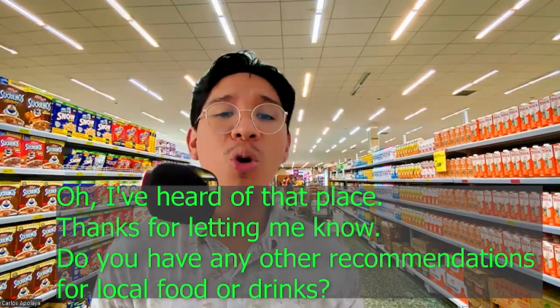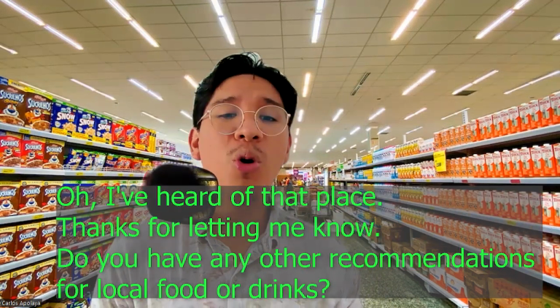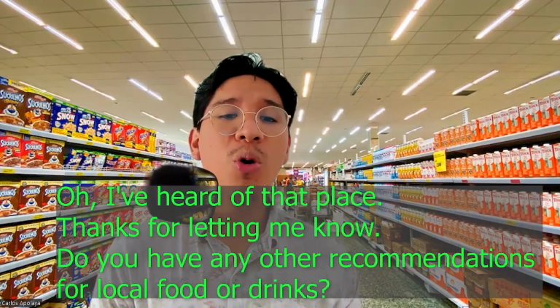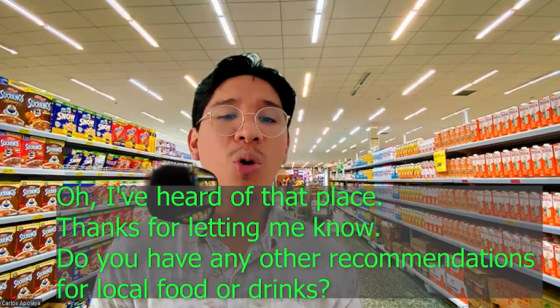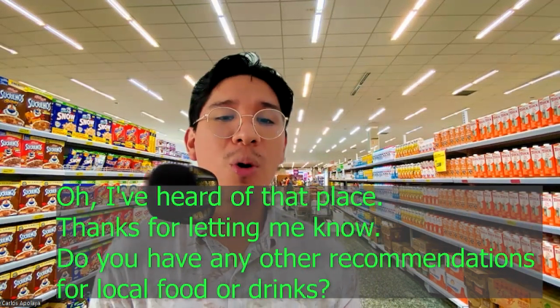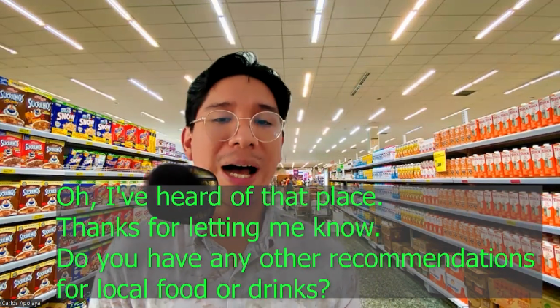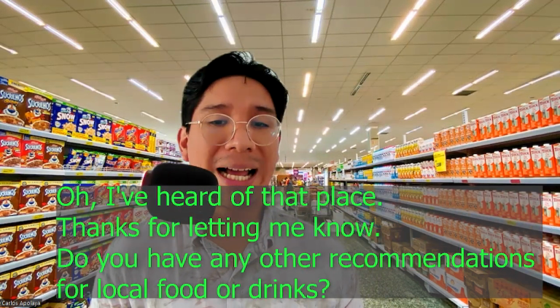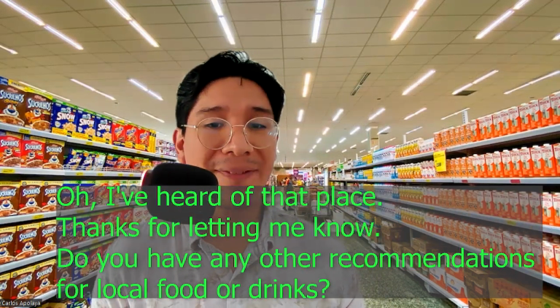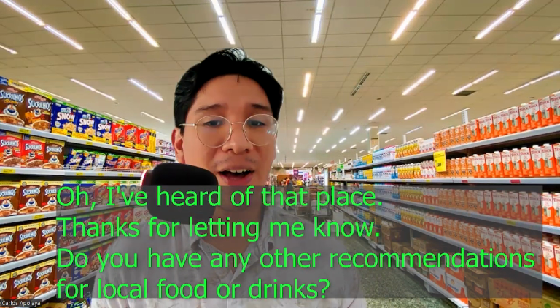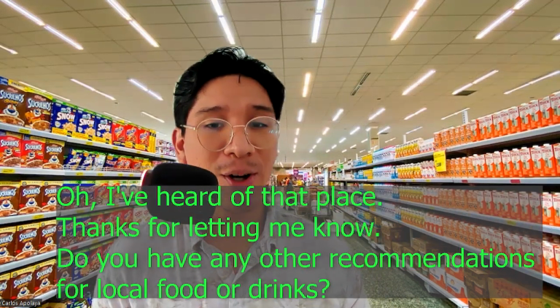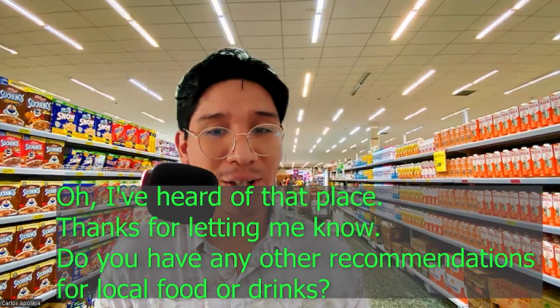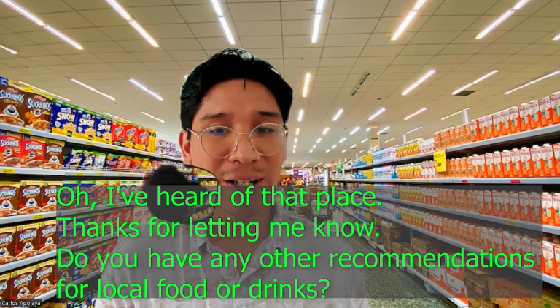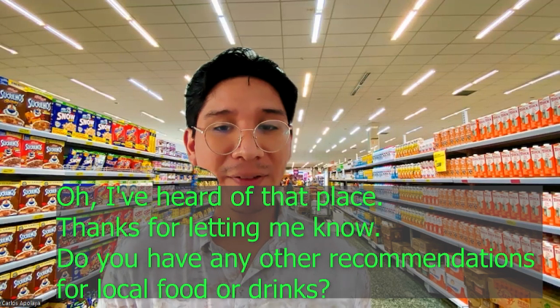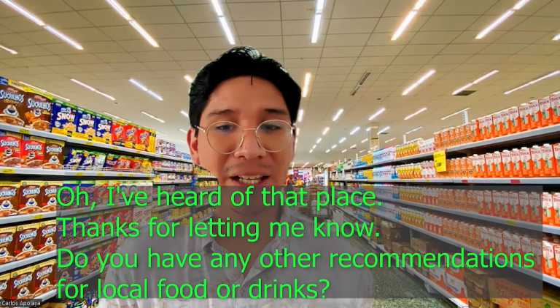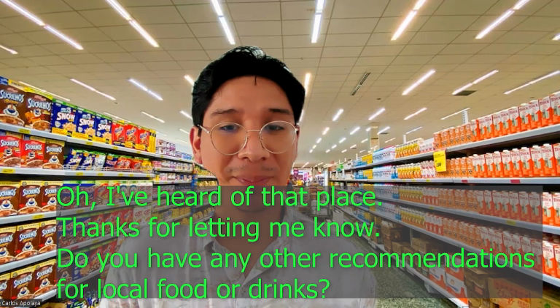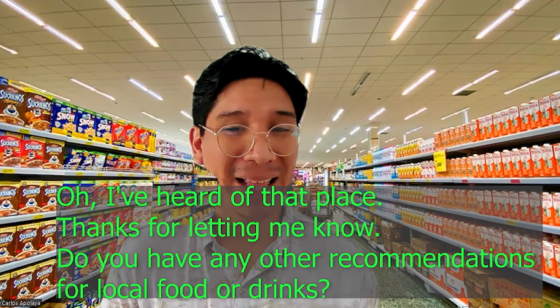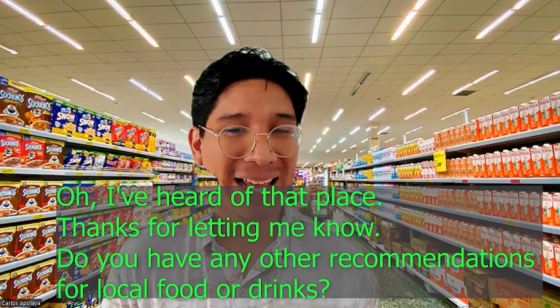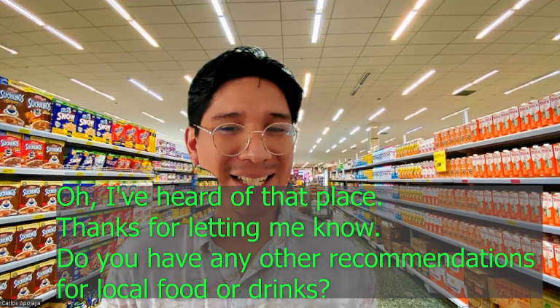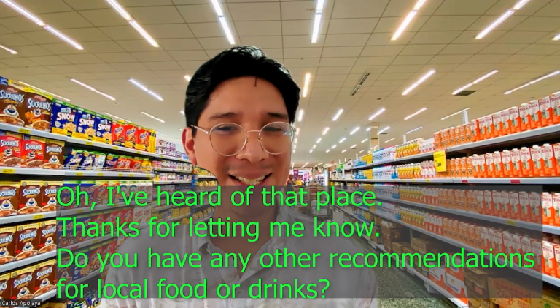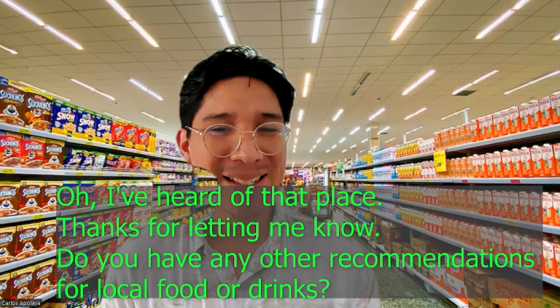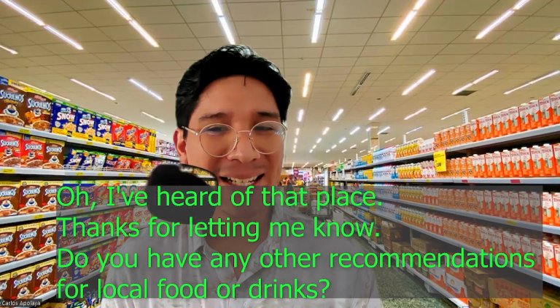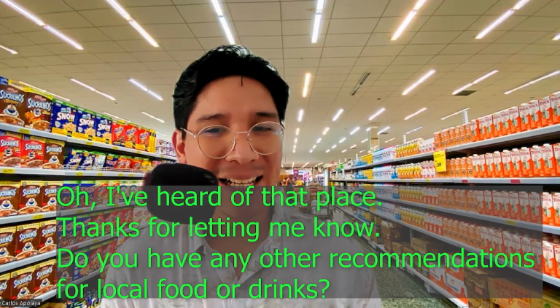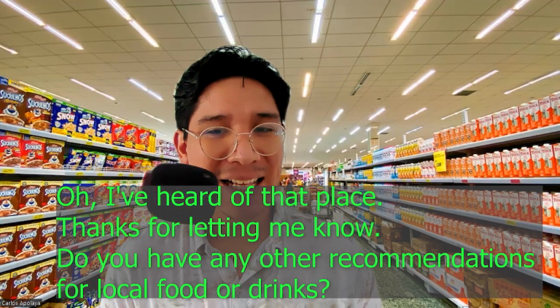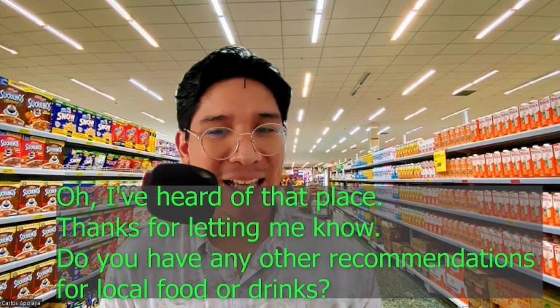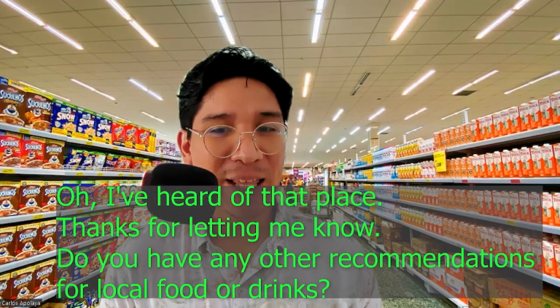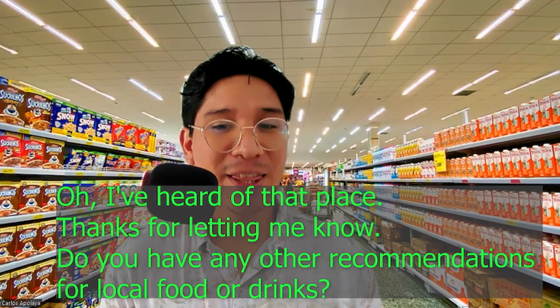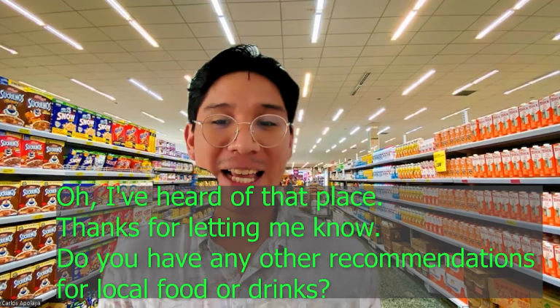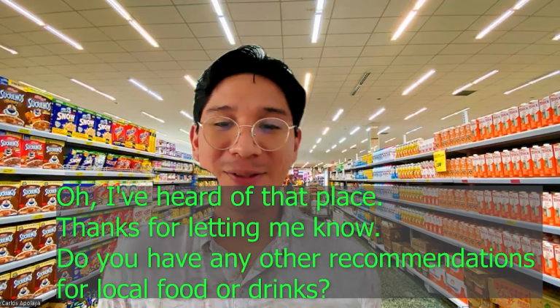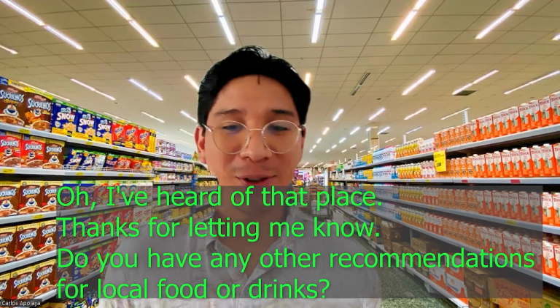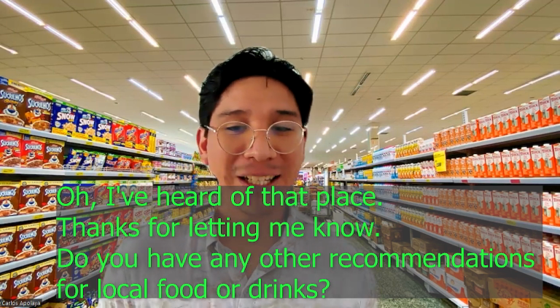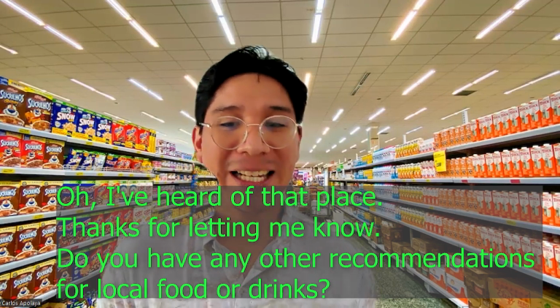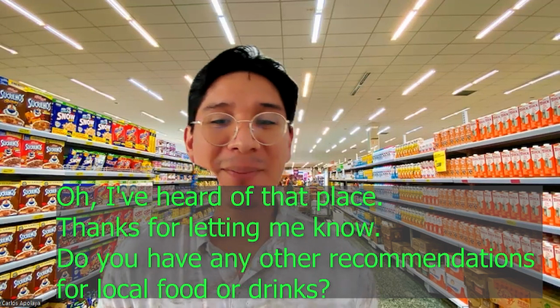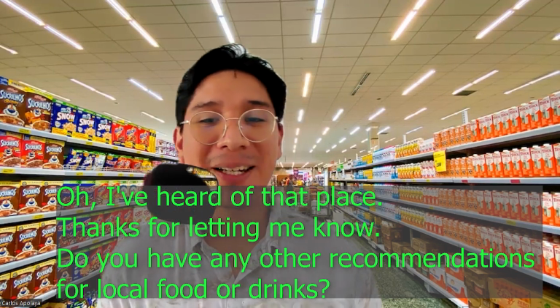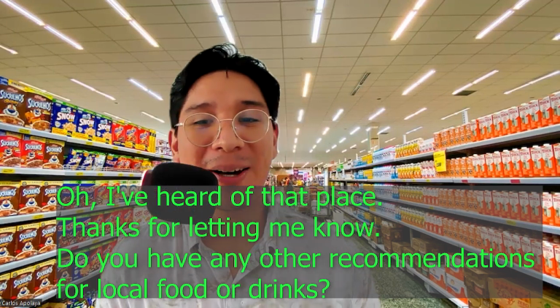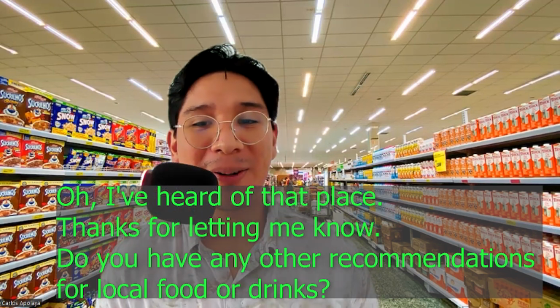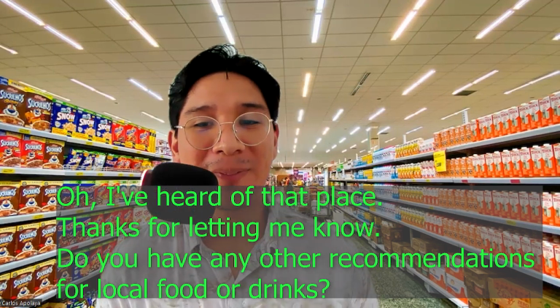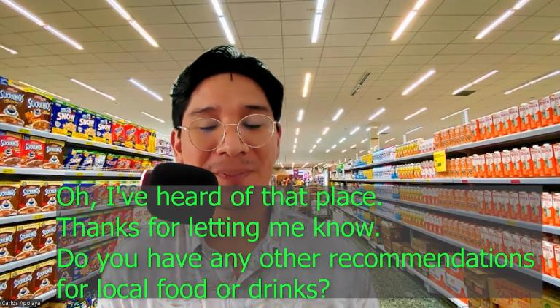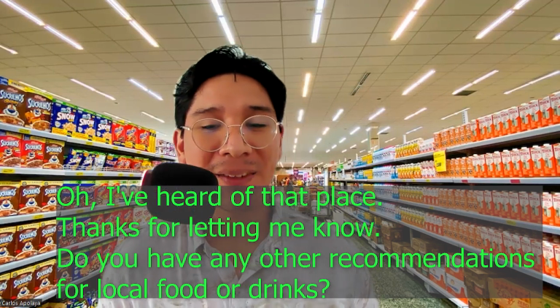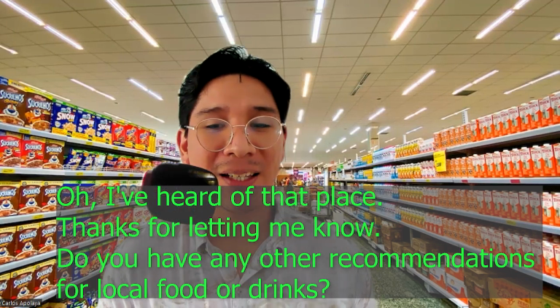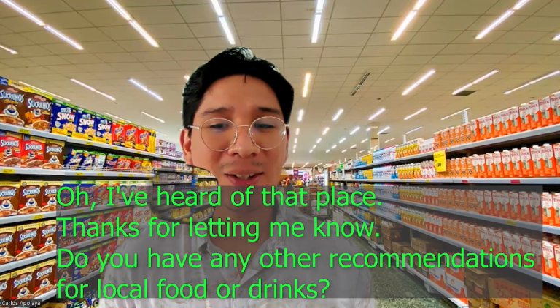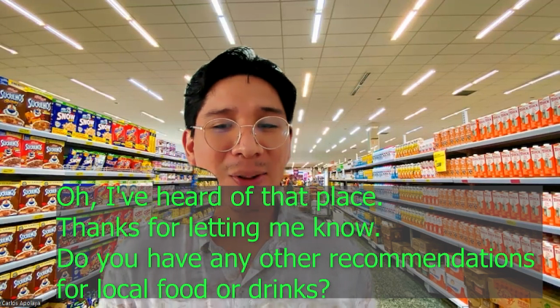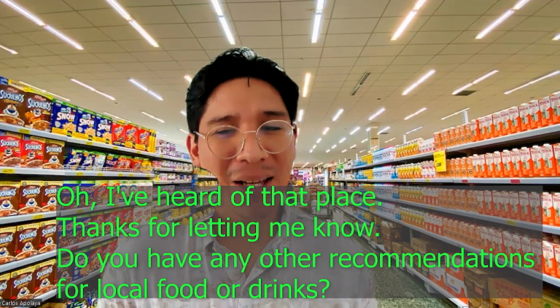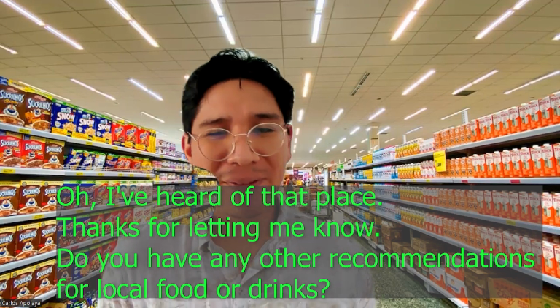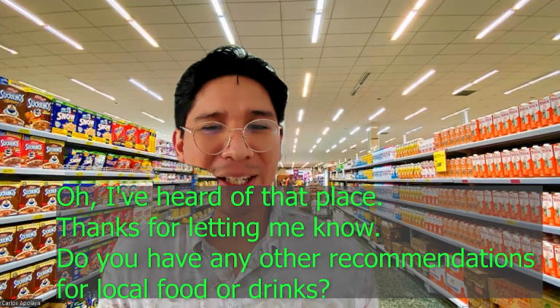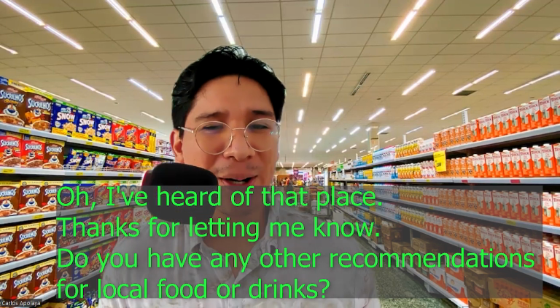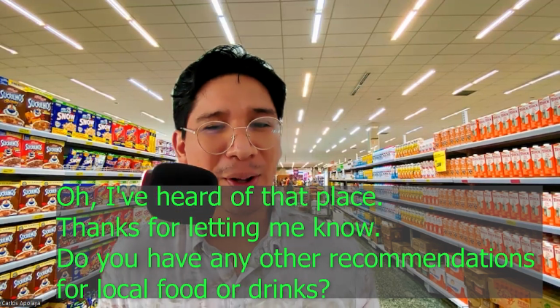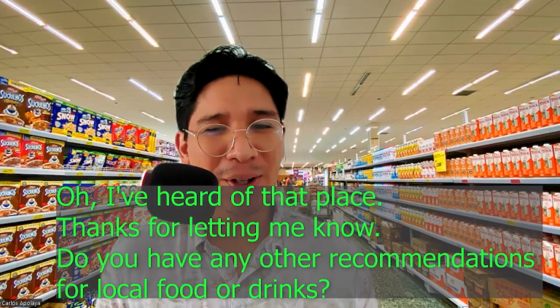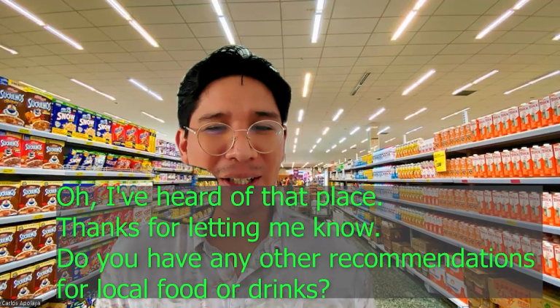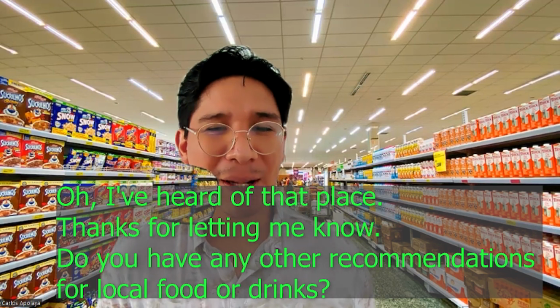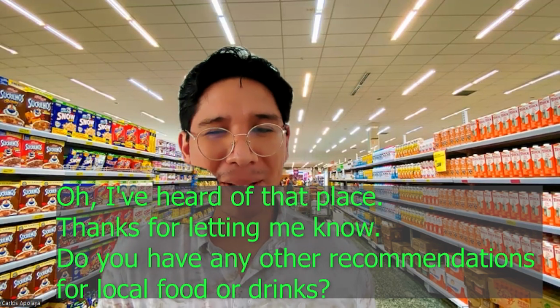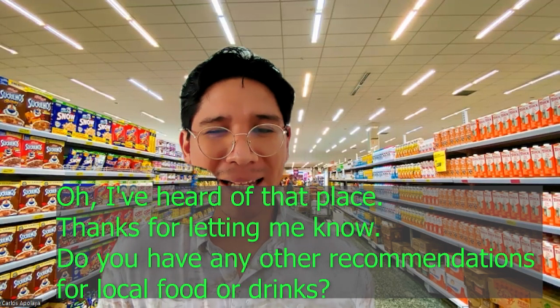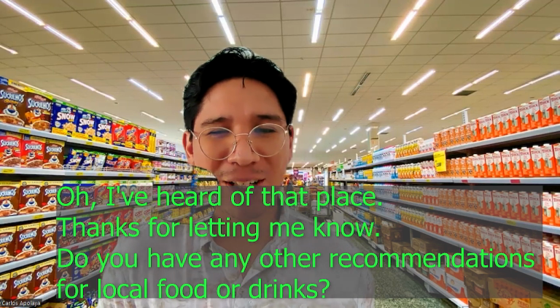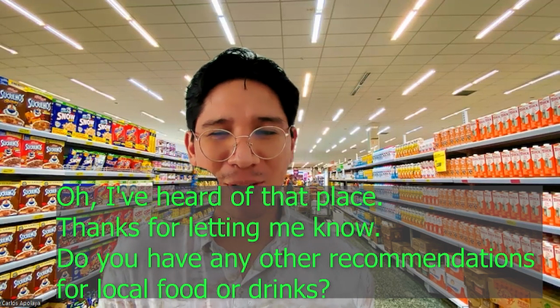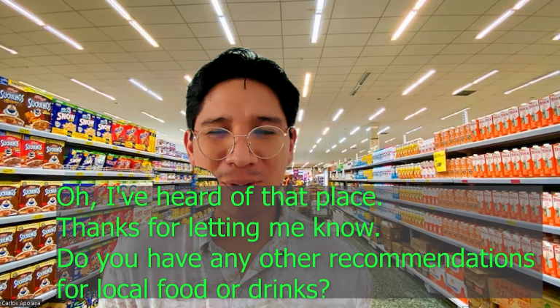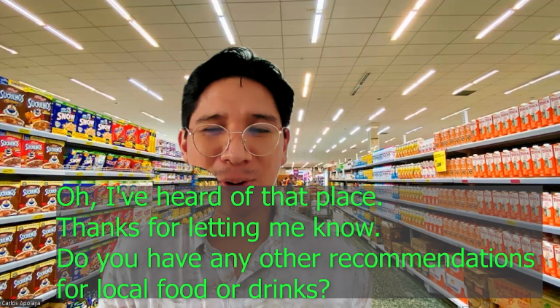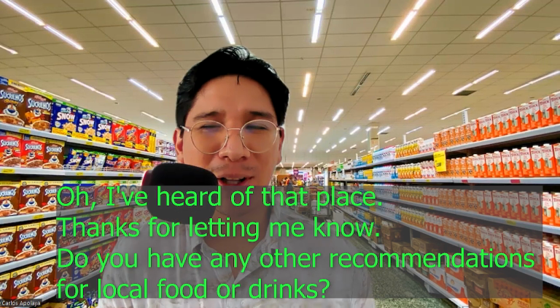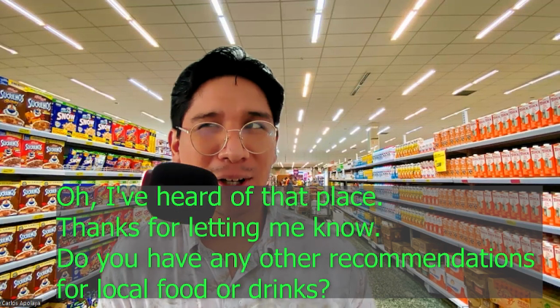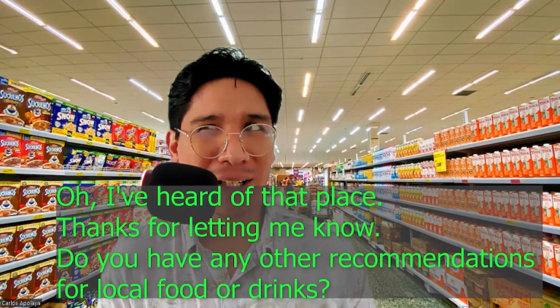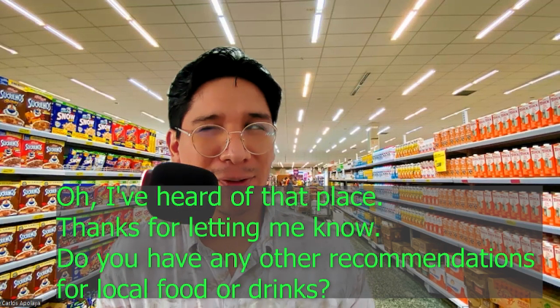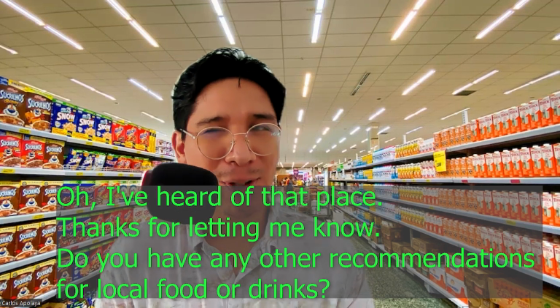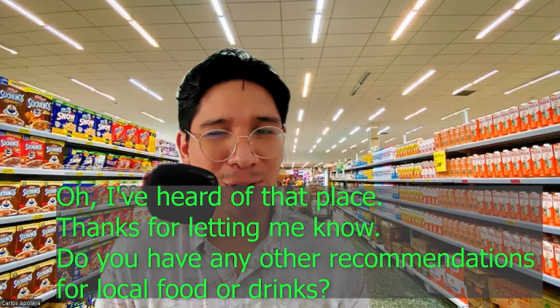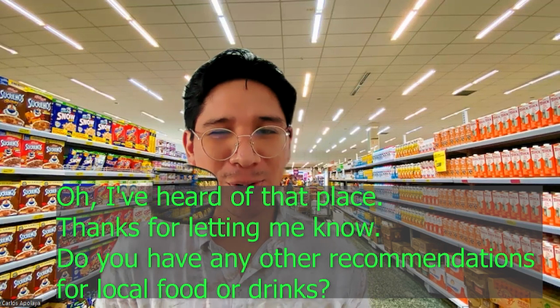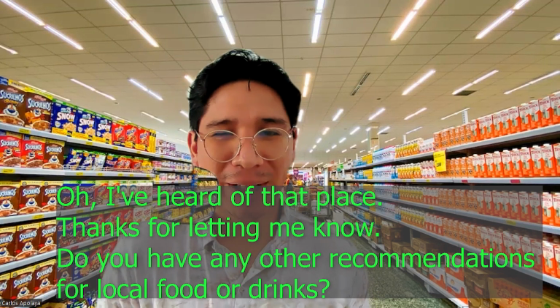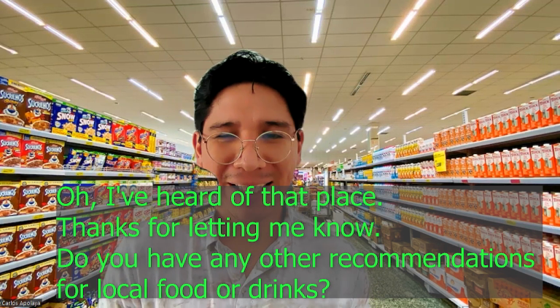Oh, I've heard of that place. Thanks for letting me know. Do you have any other recommendations for local food or drinks?